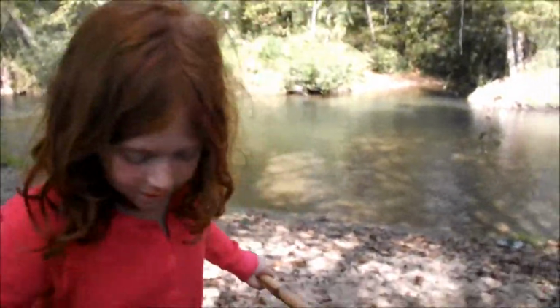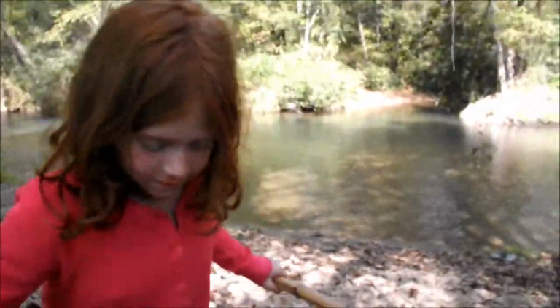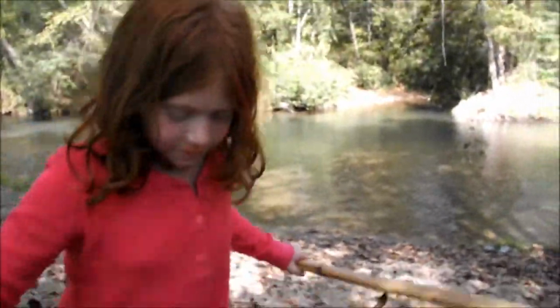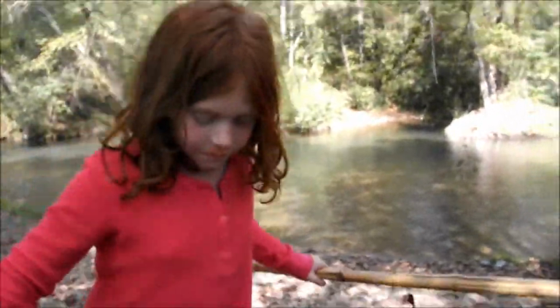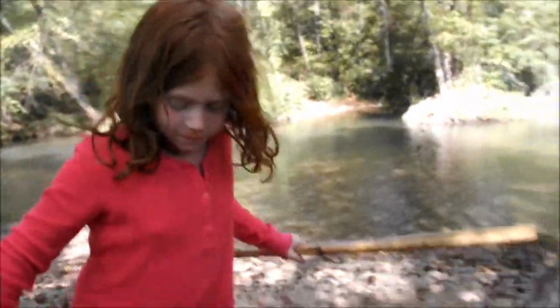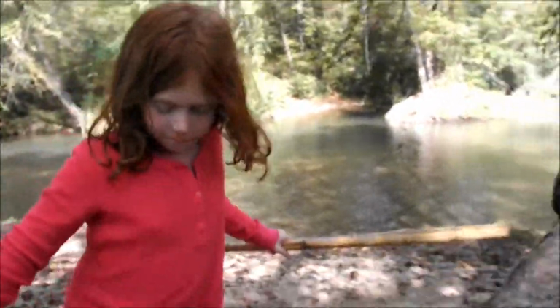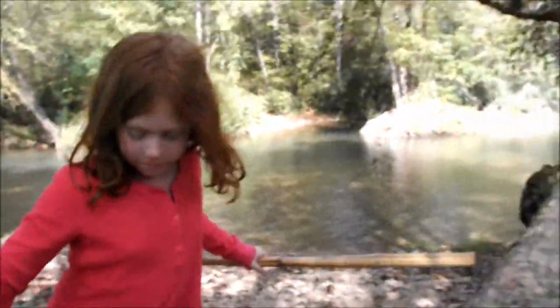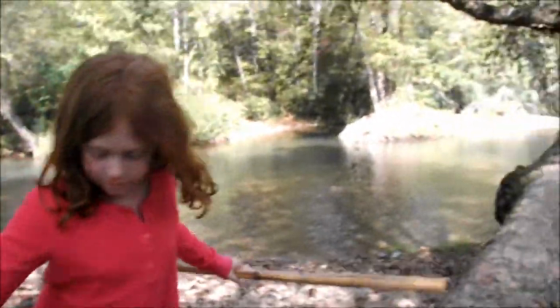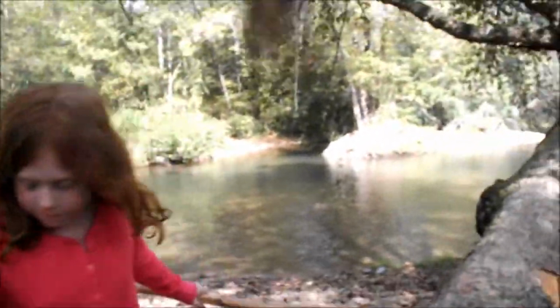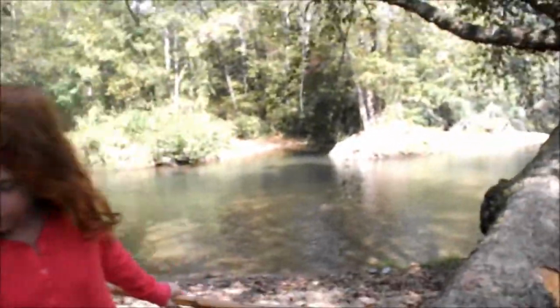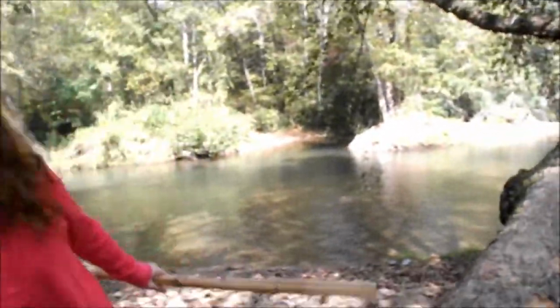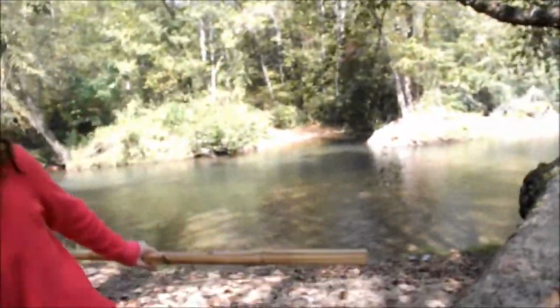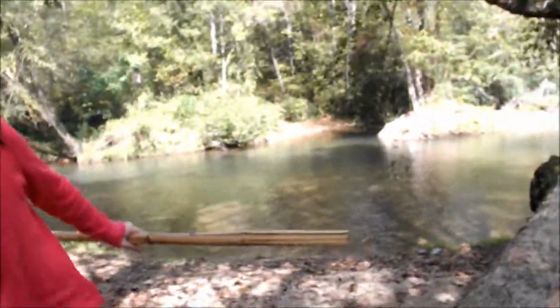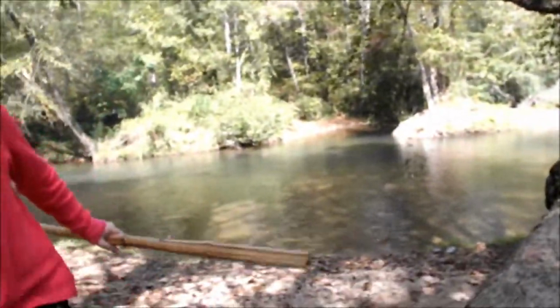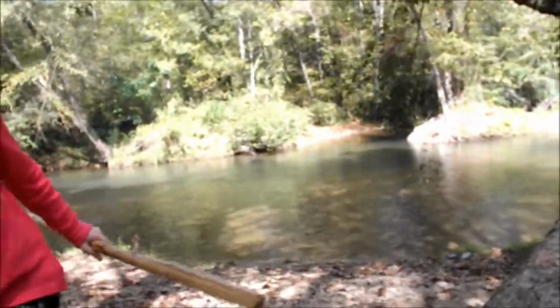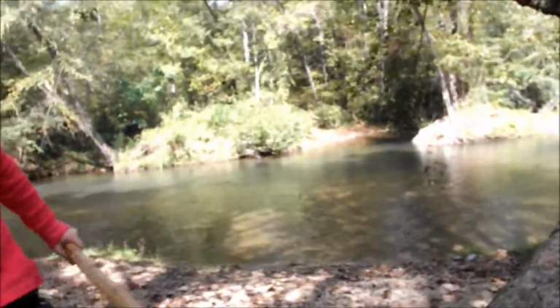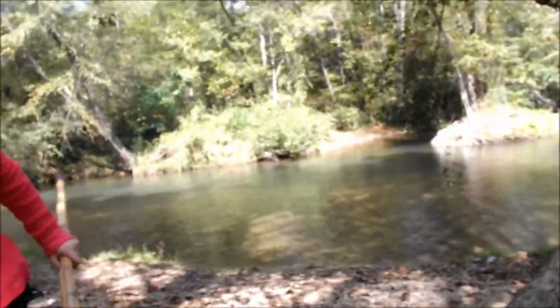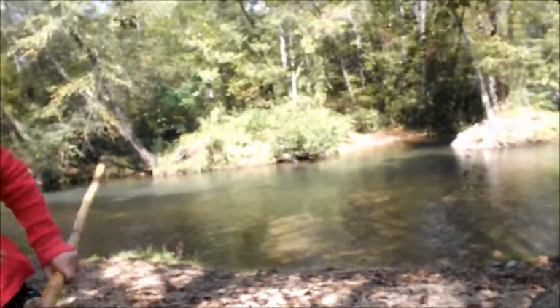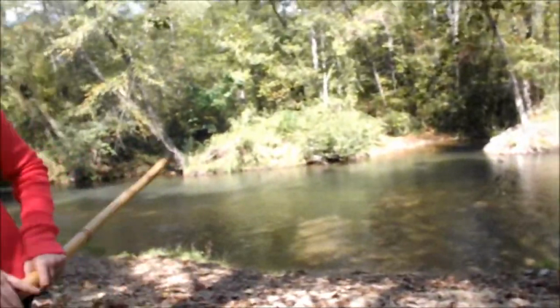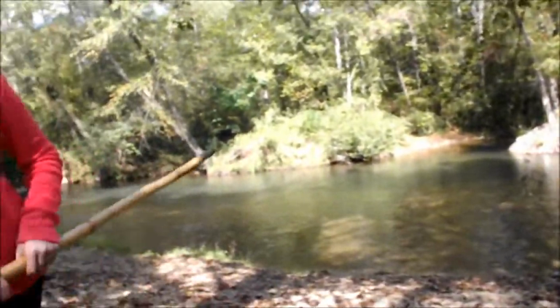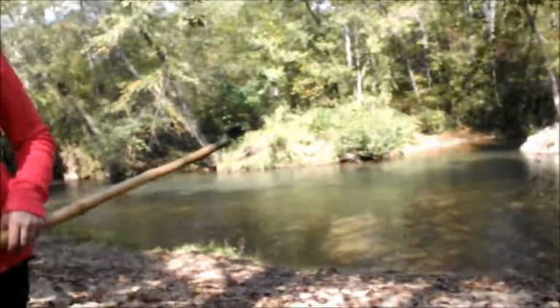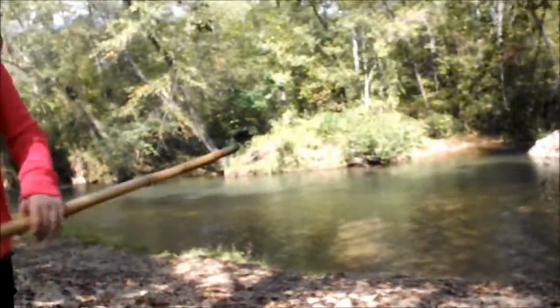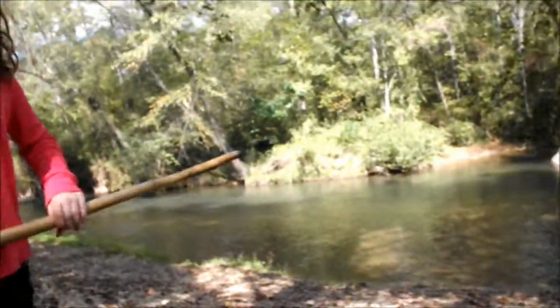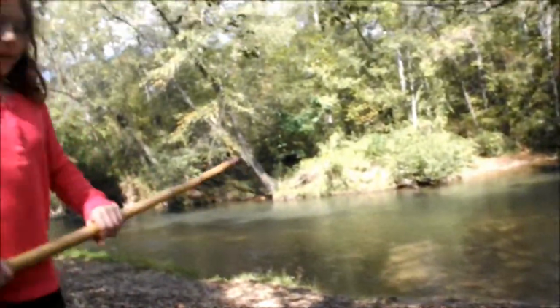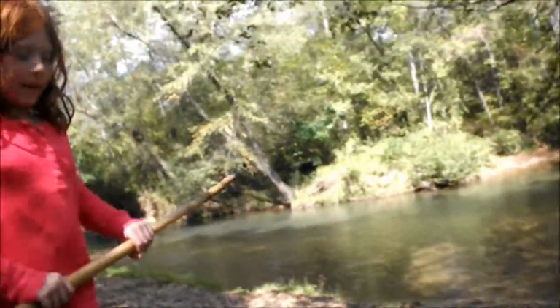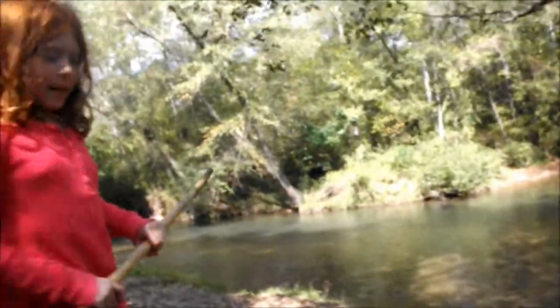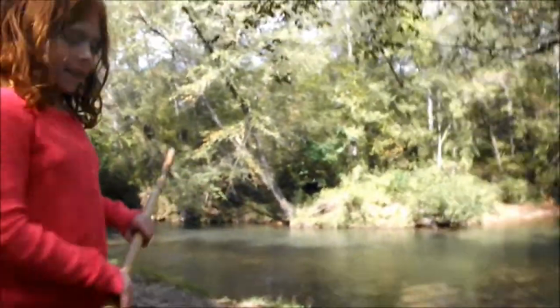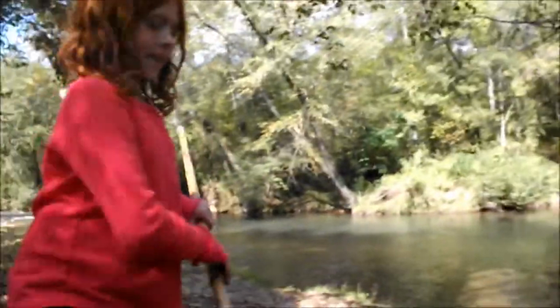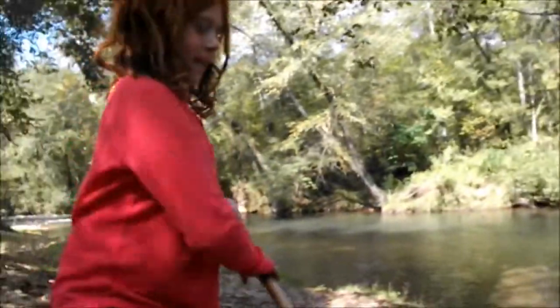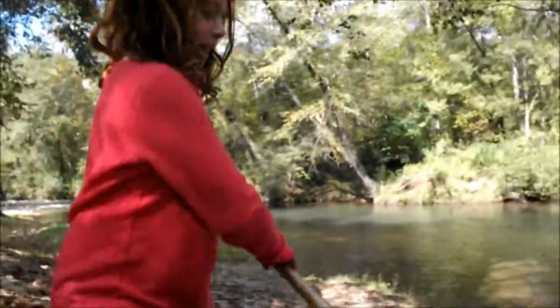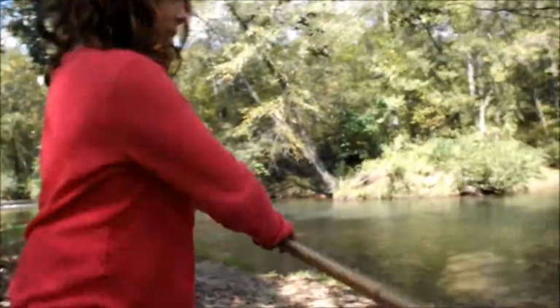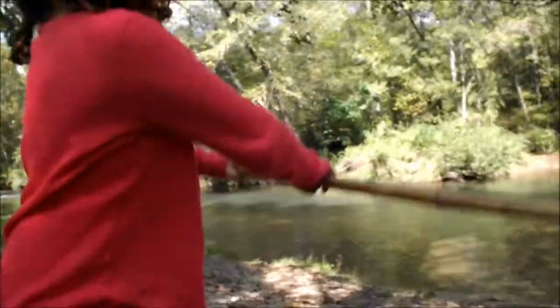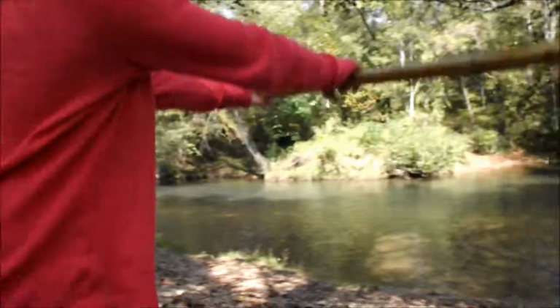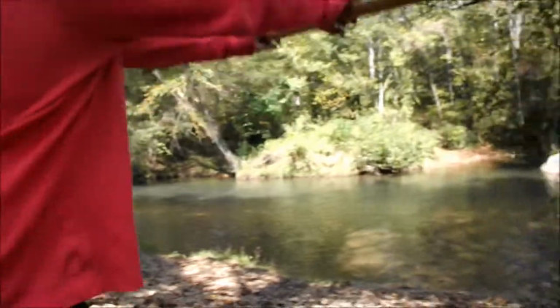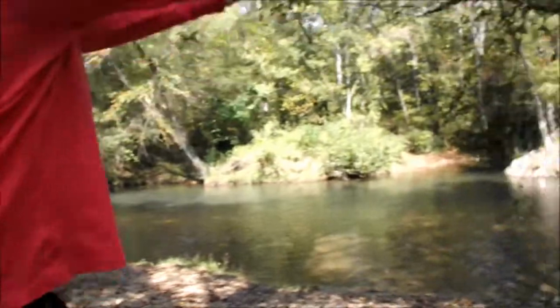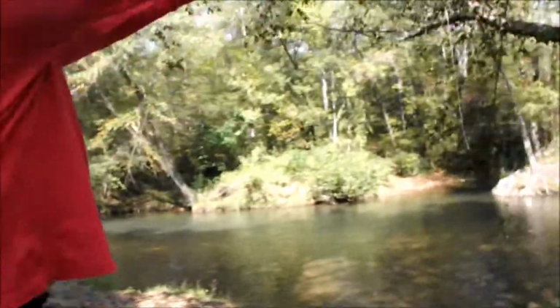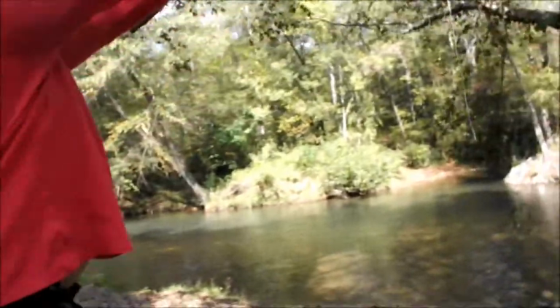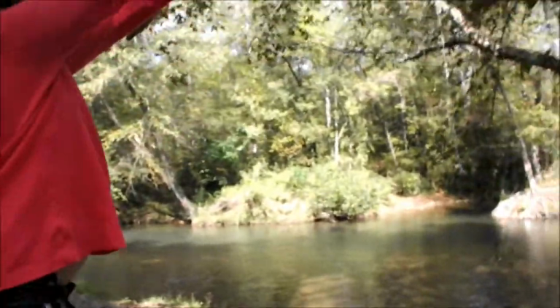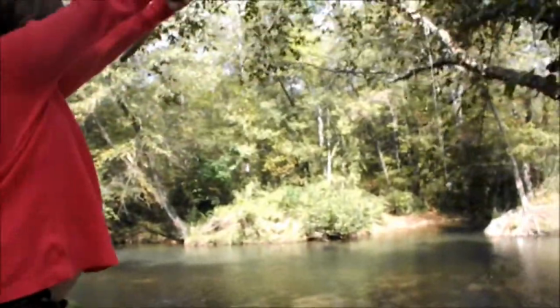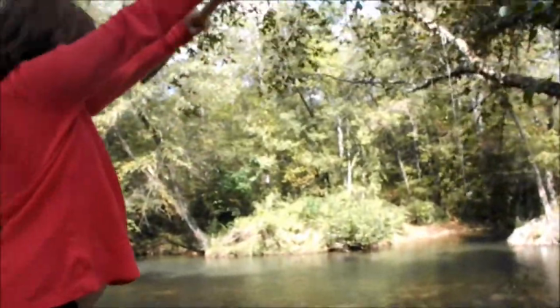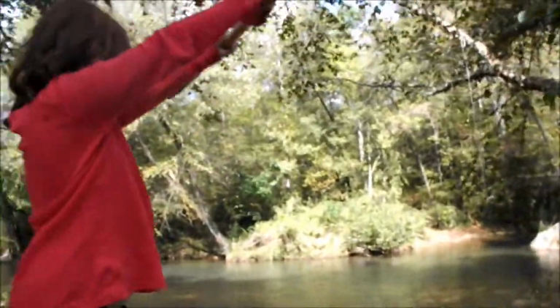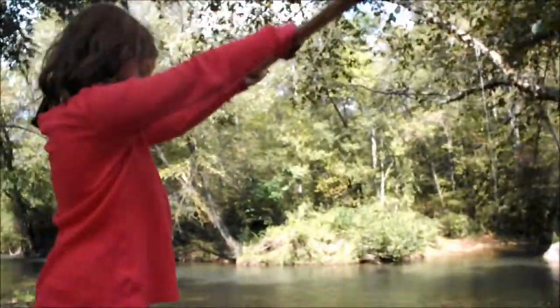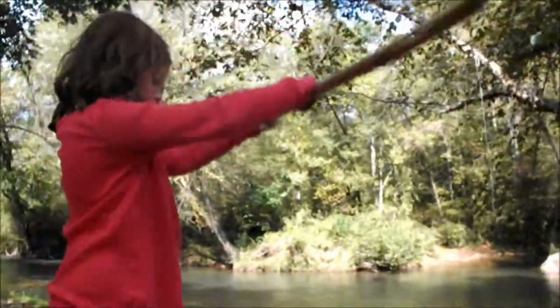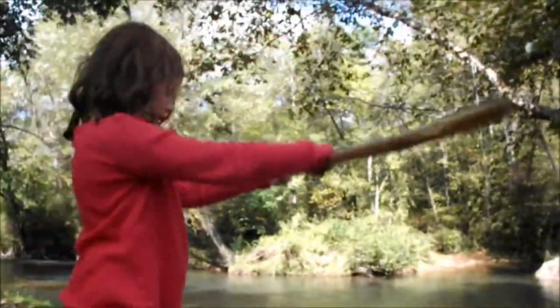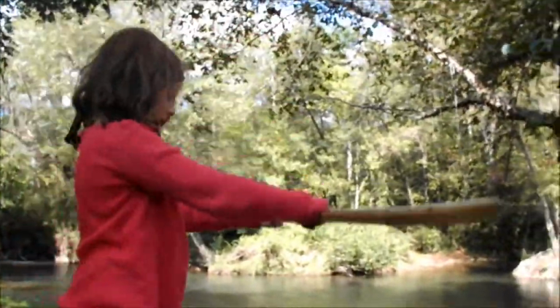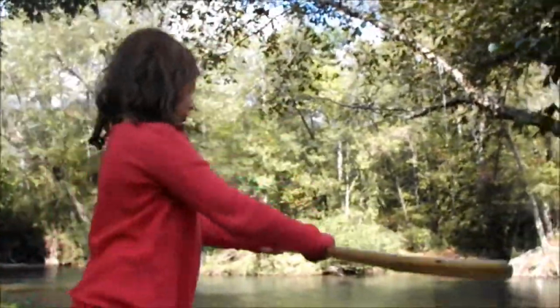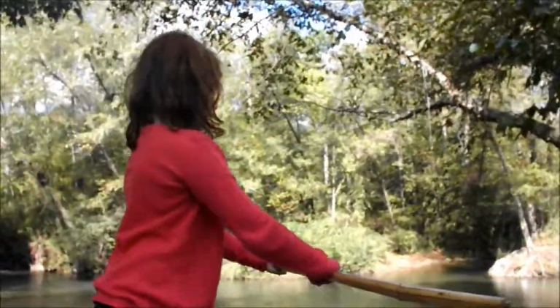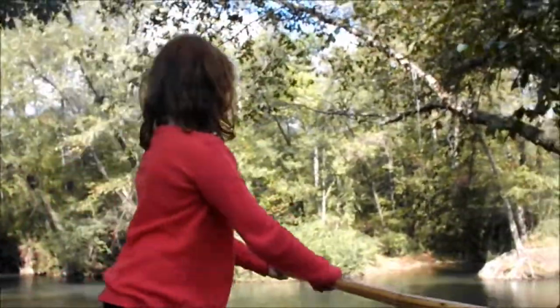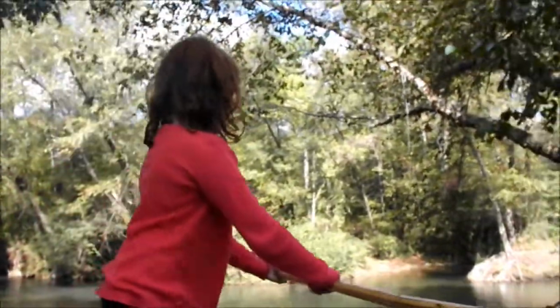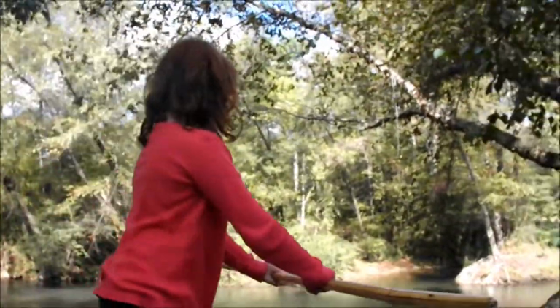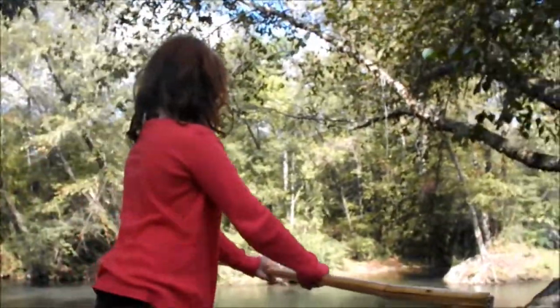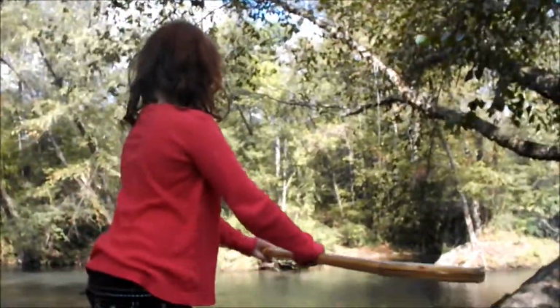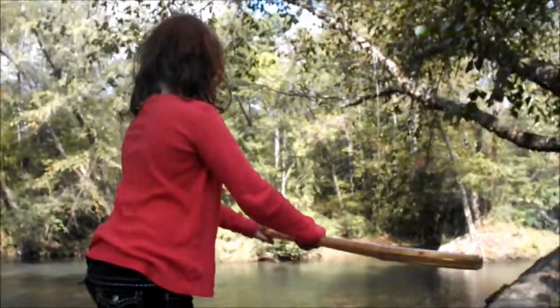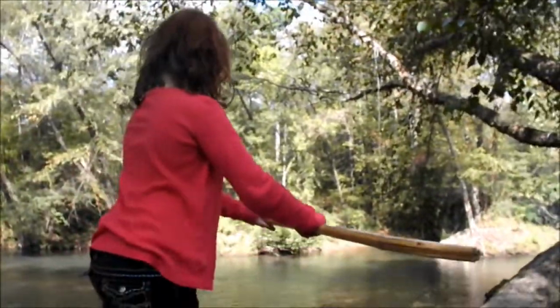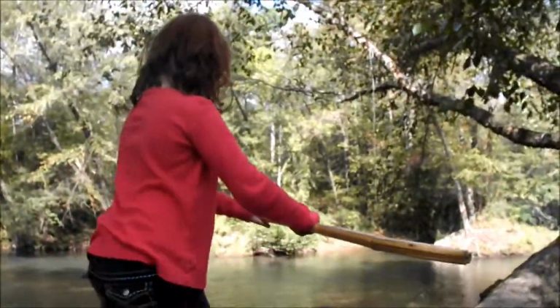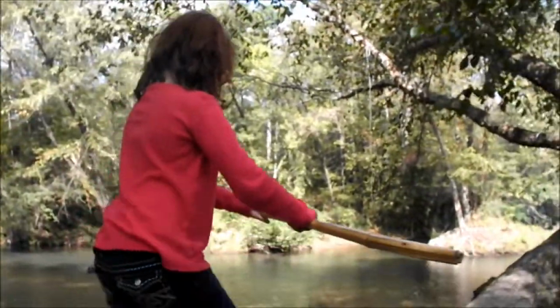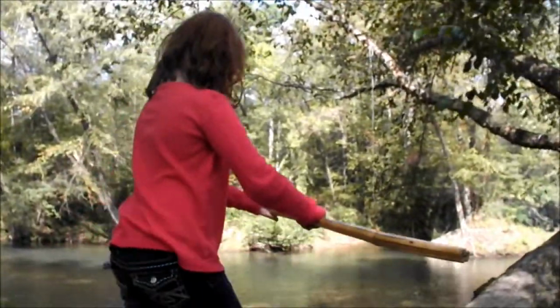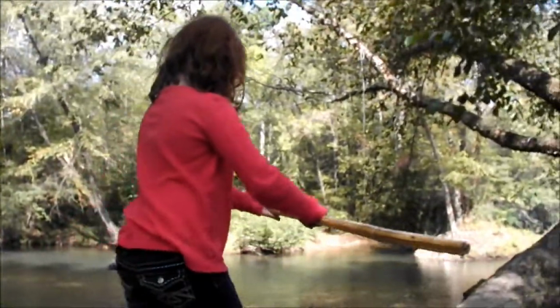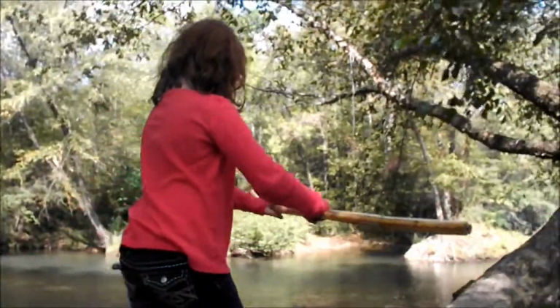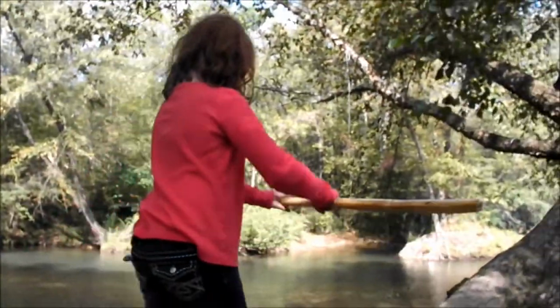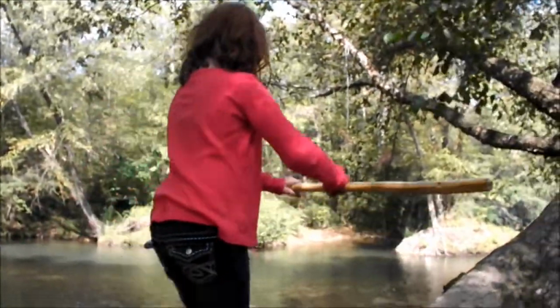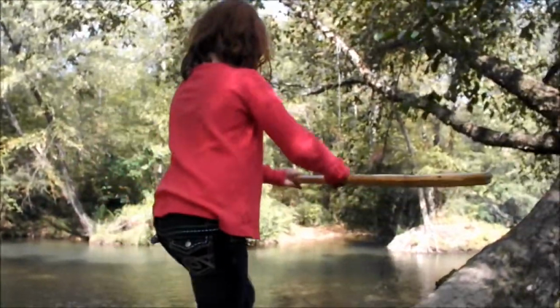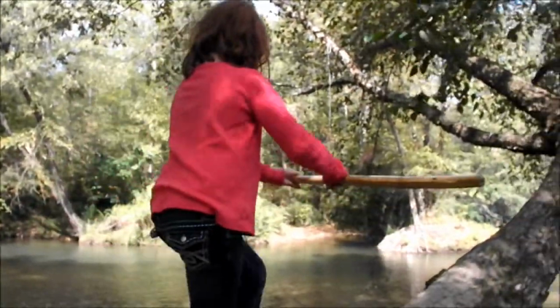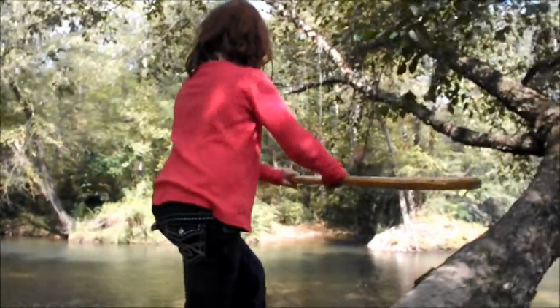Brenna's gonna go up the tree, I think. Yes, she is. Yes, she is. There she goes.